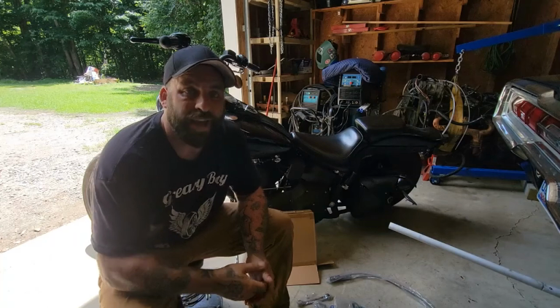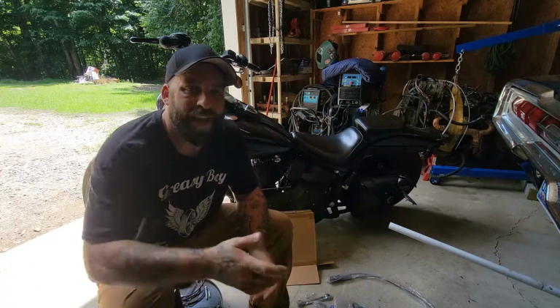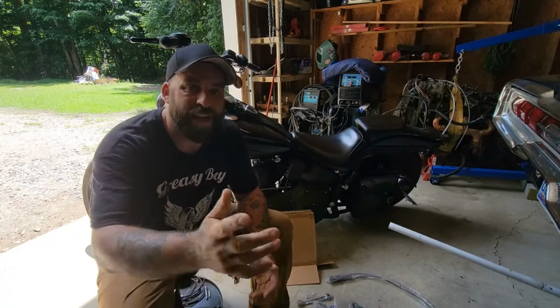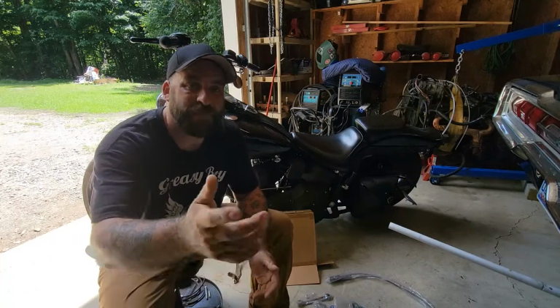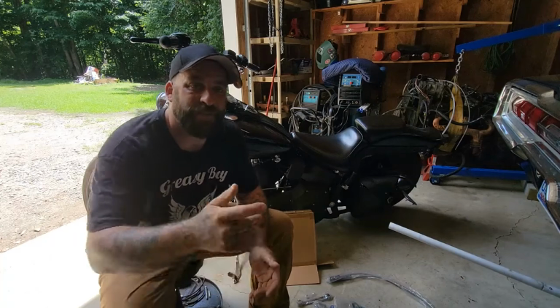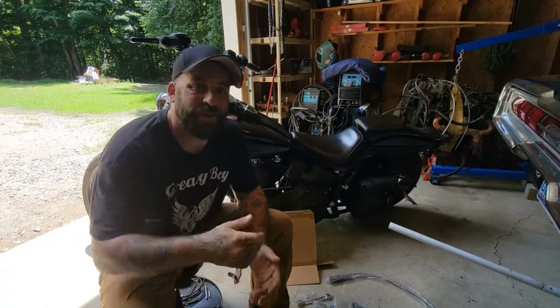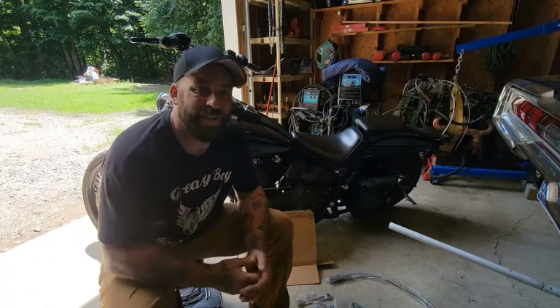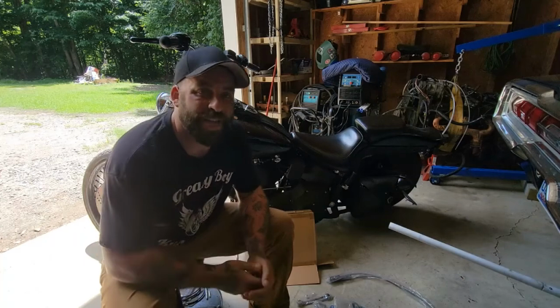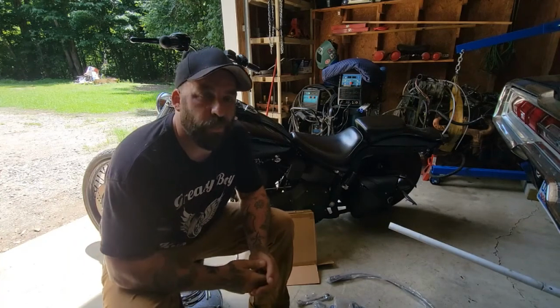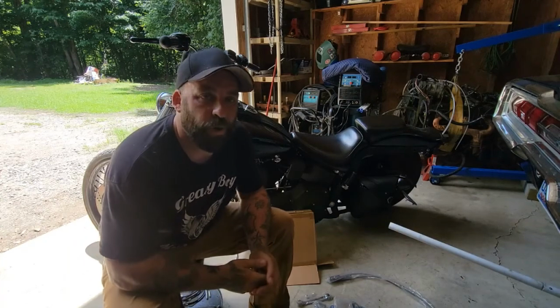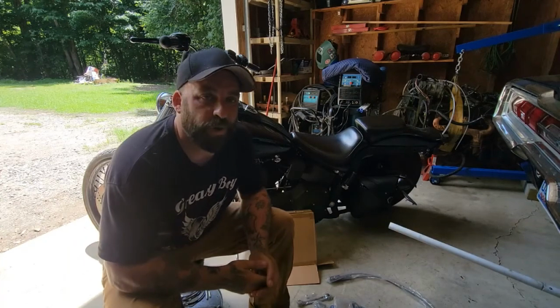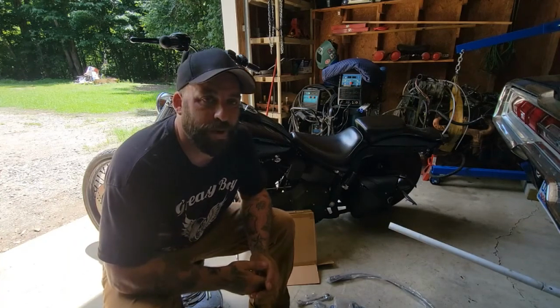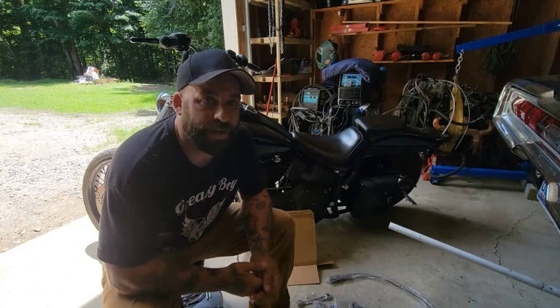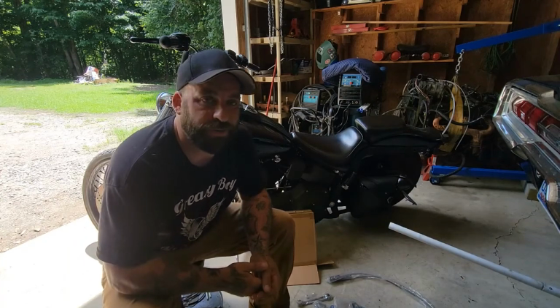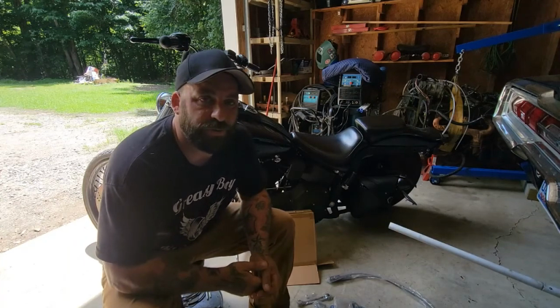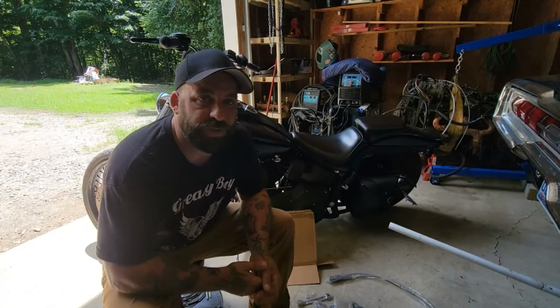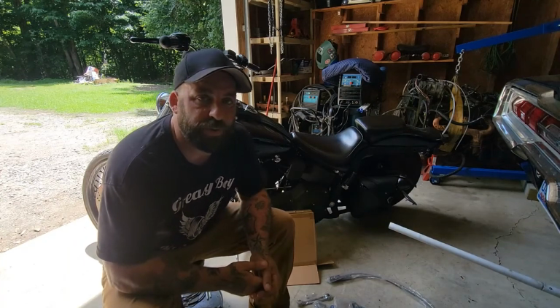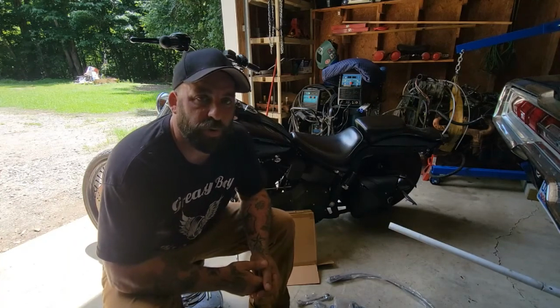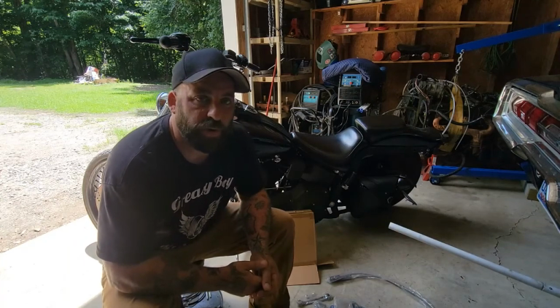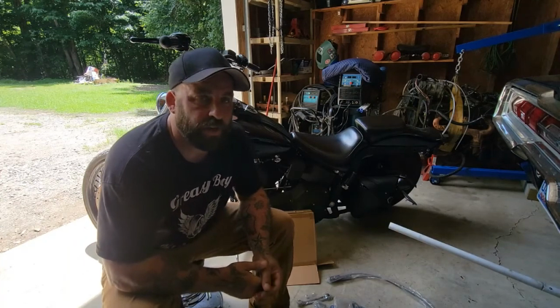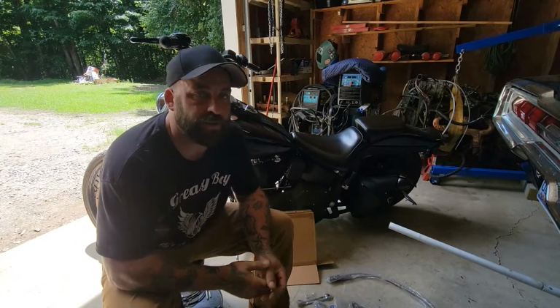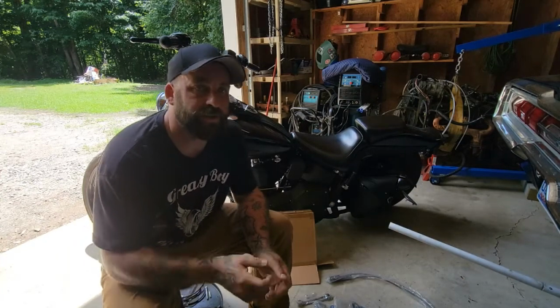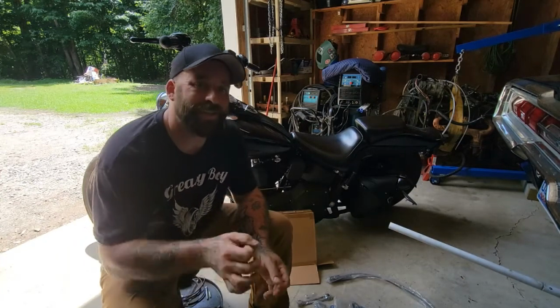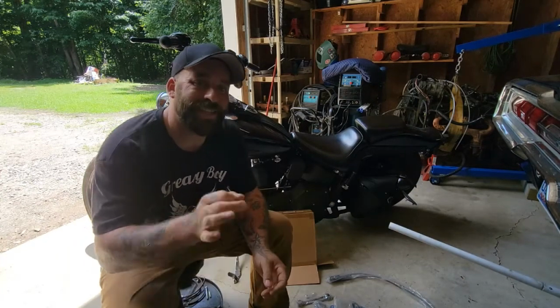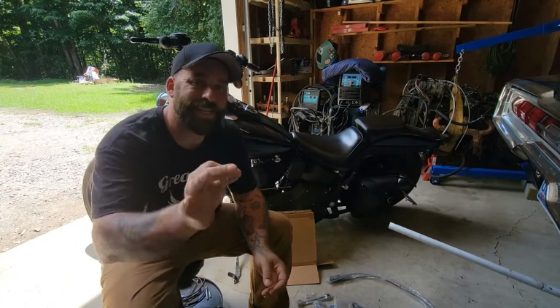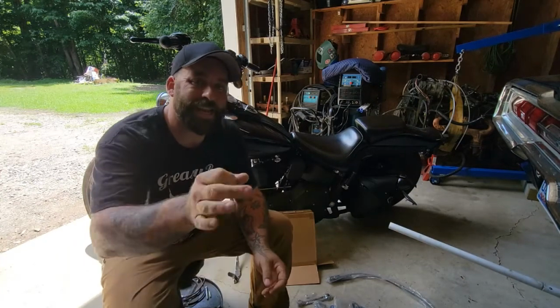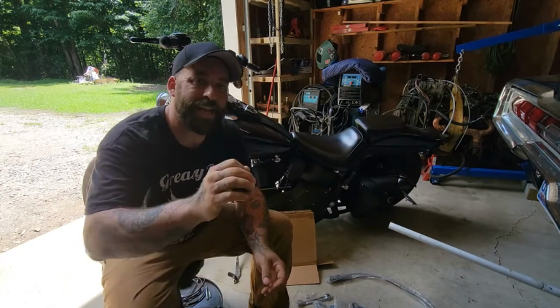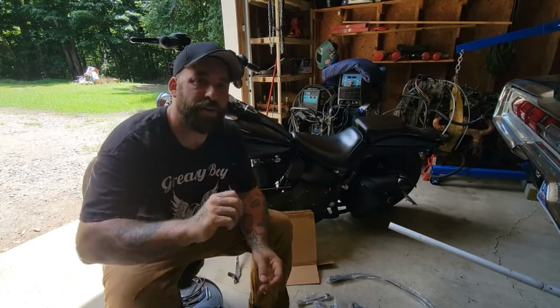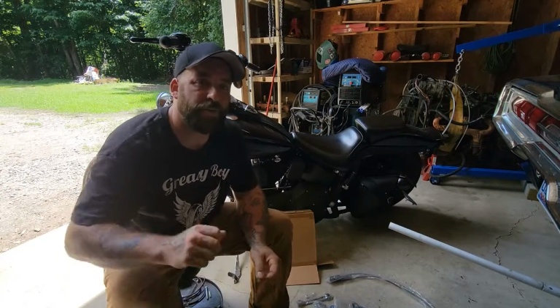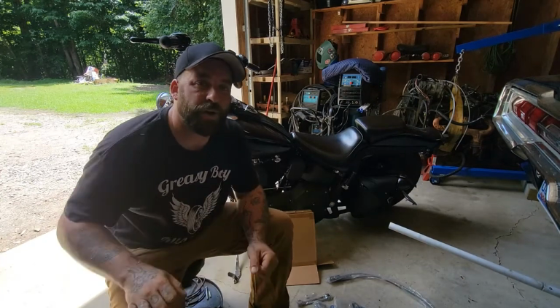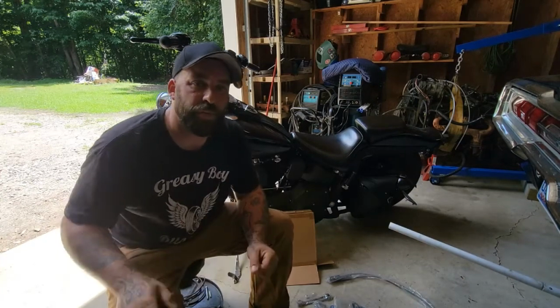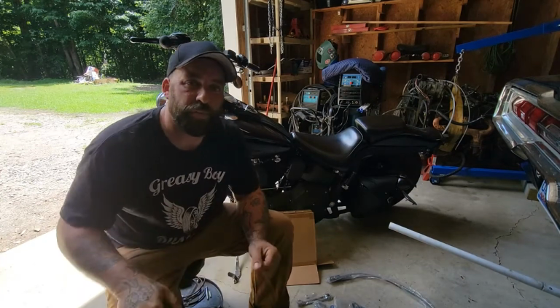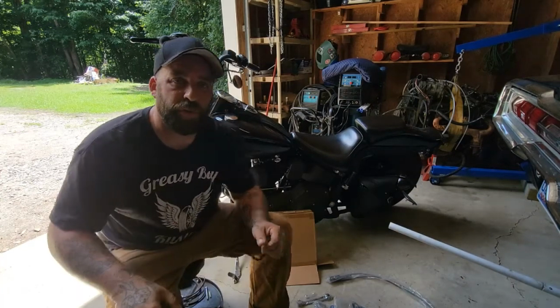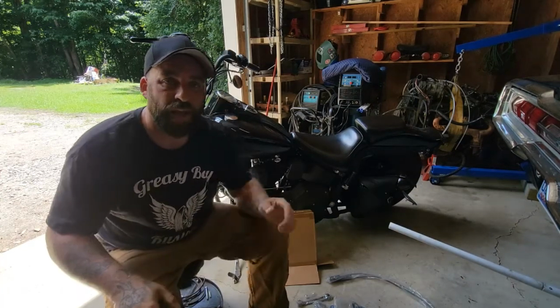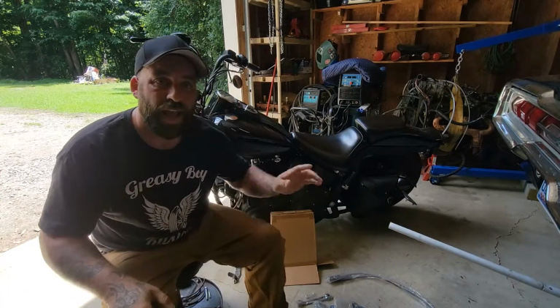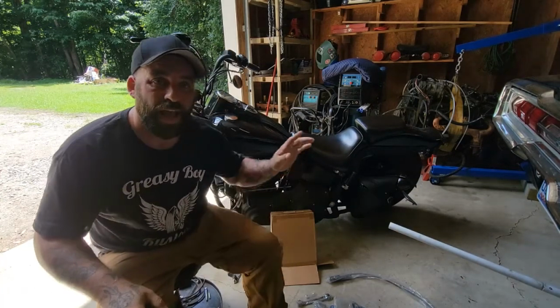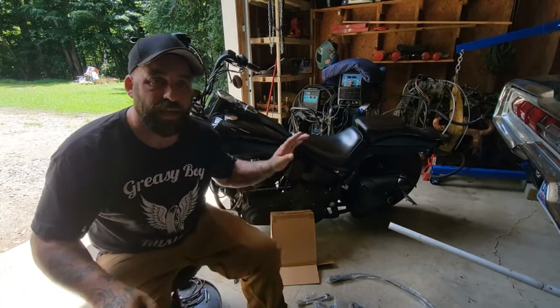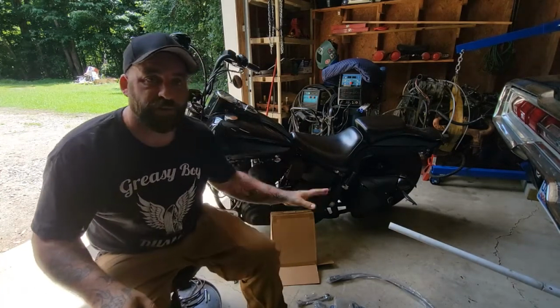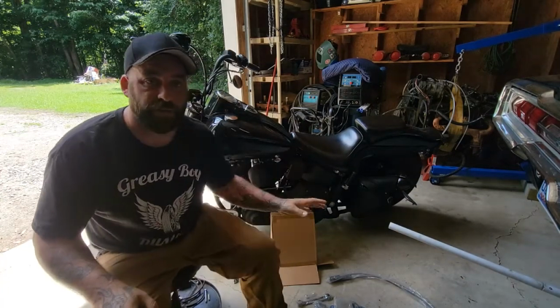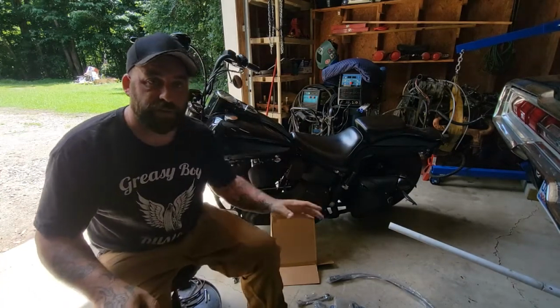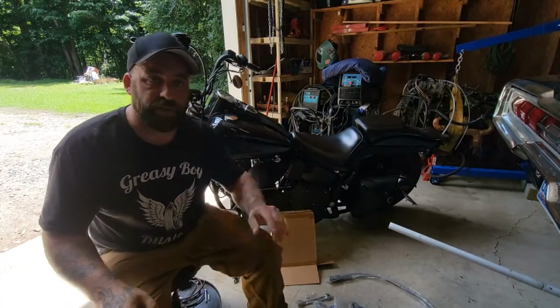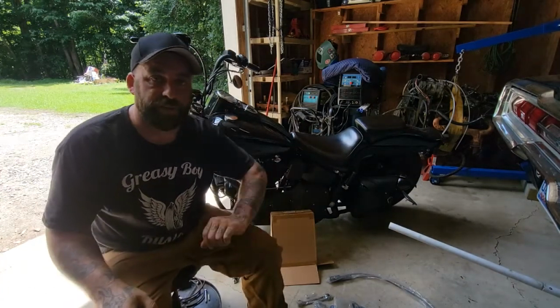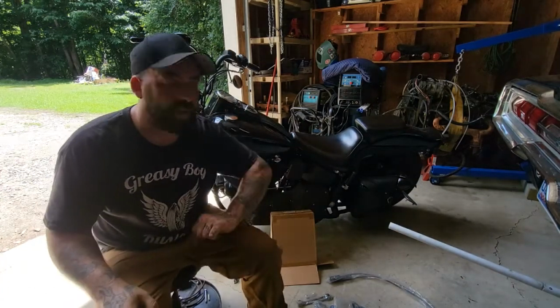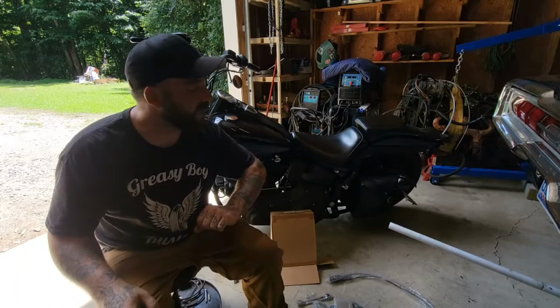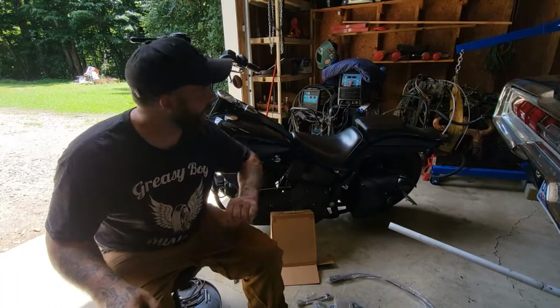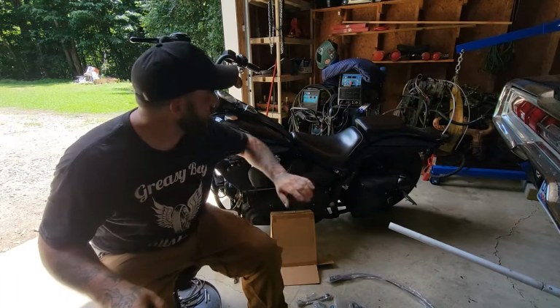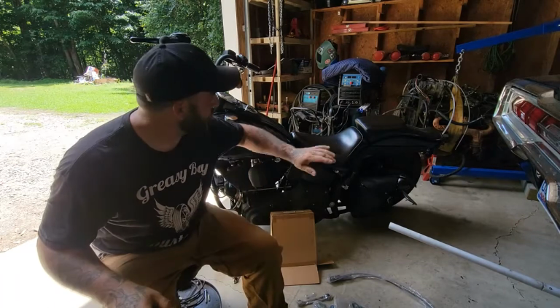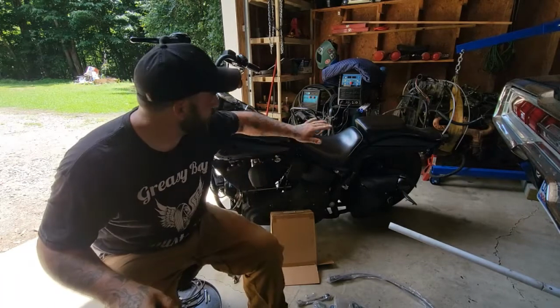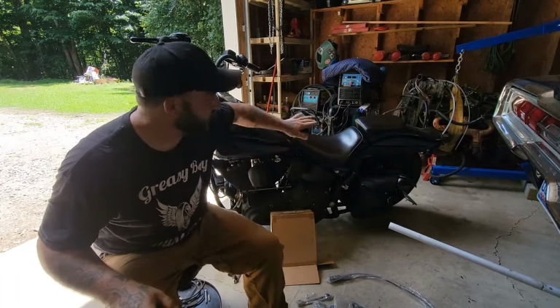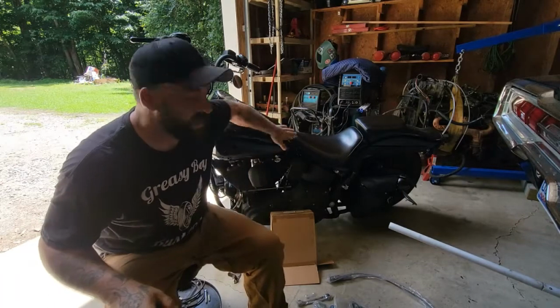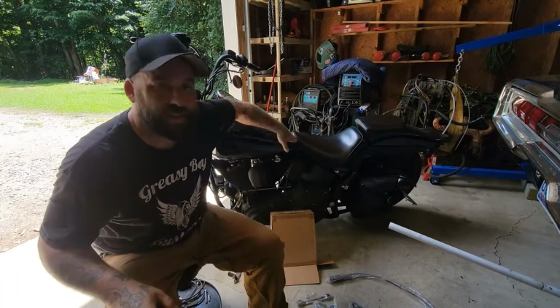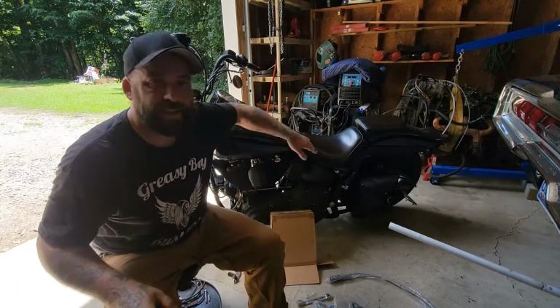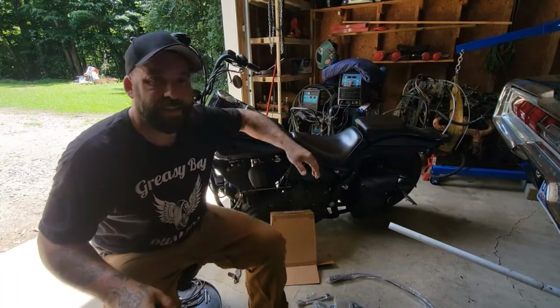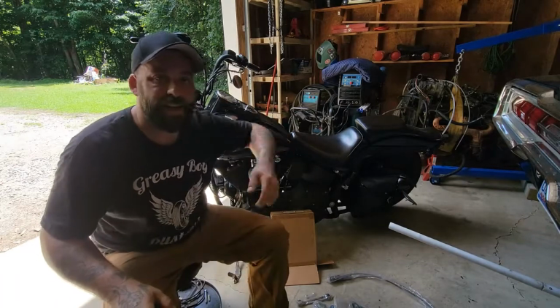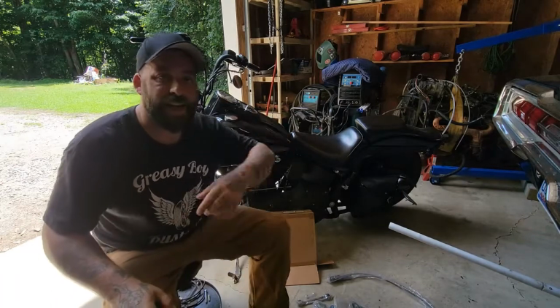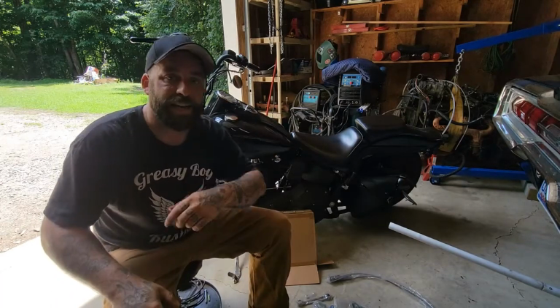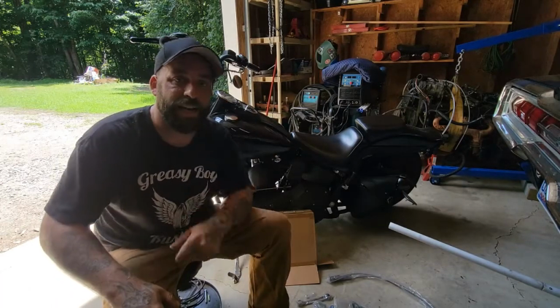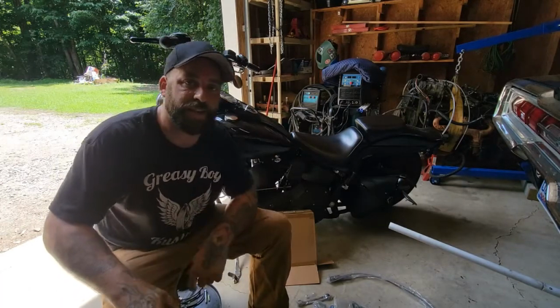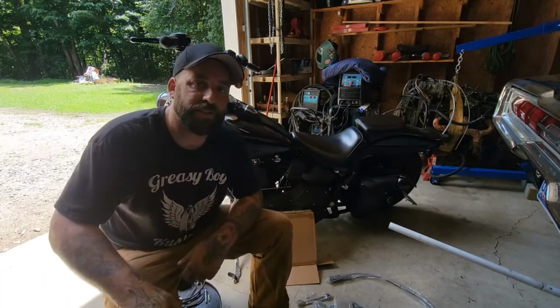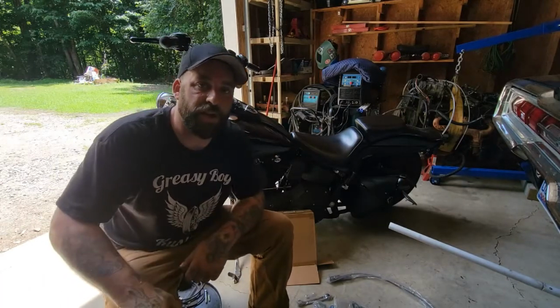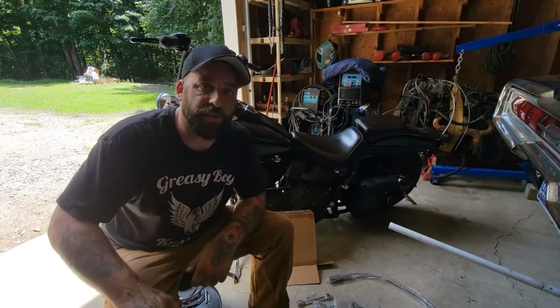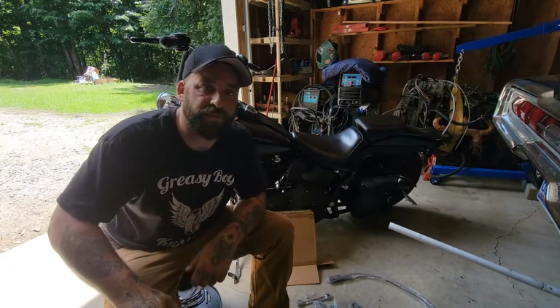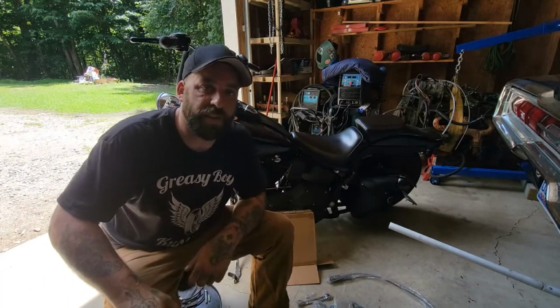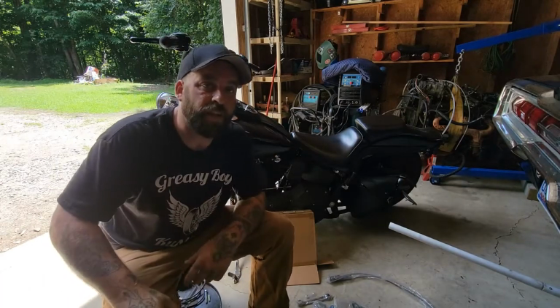Hey, I'm Dirty Dan and welcome back to Greasy Boy Customs. Today we're going to put a foot clutch kit on the 99 Softail.